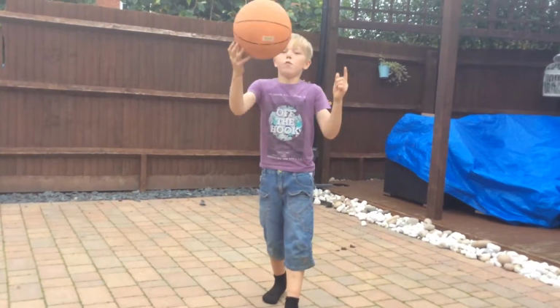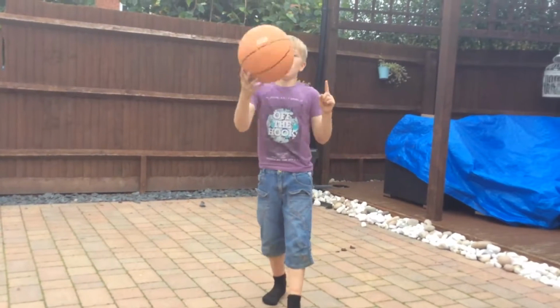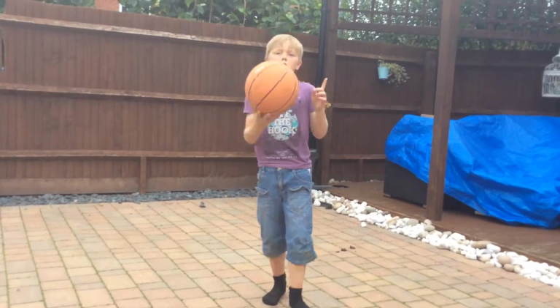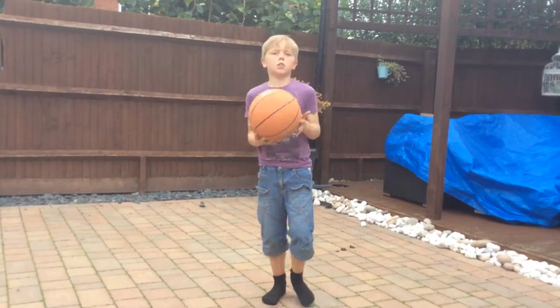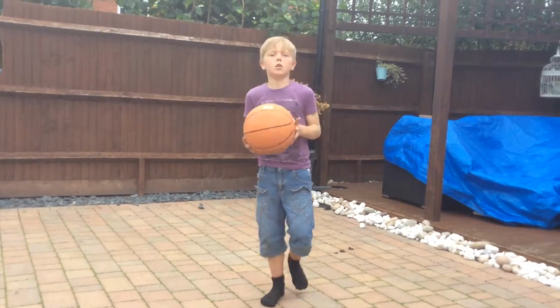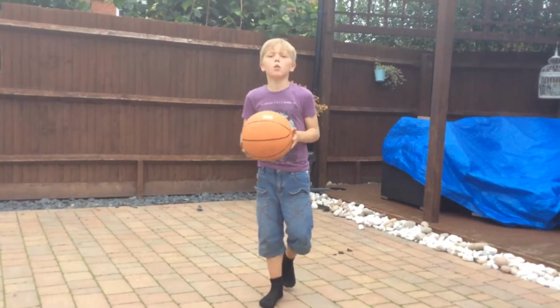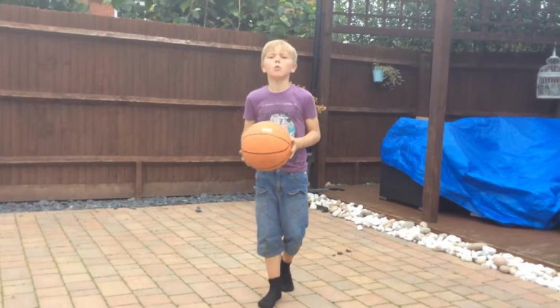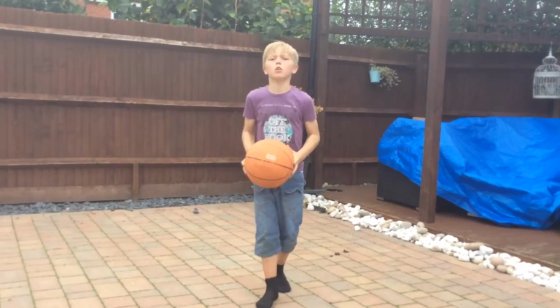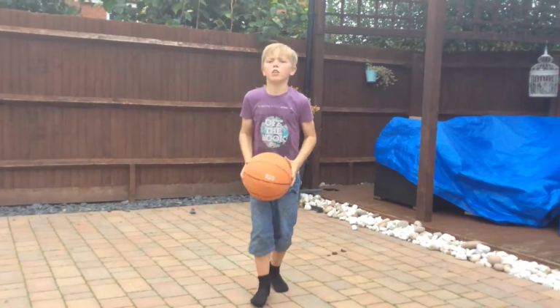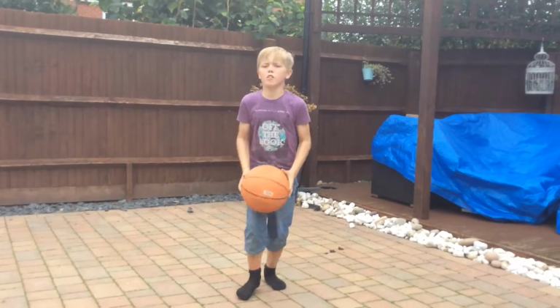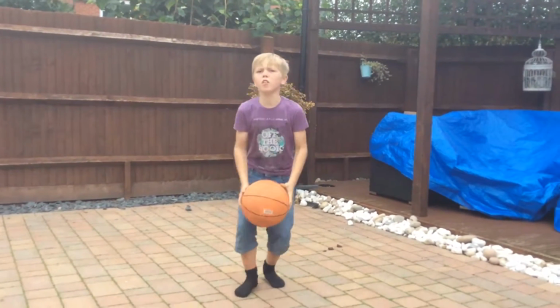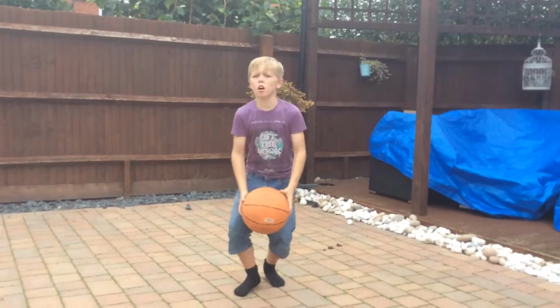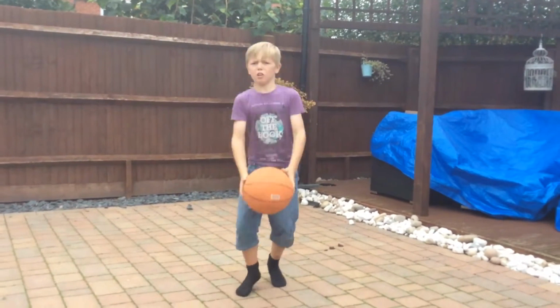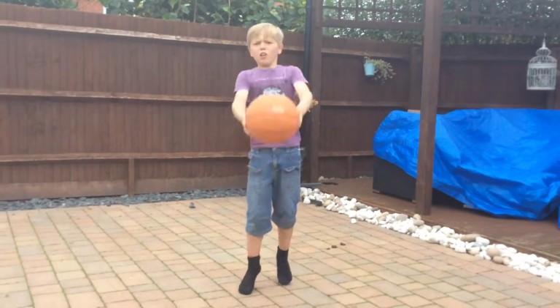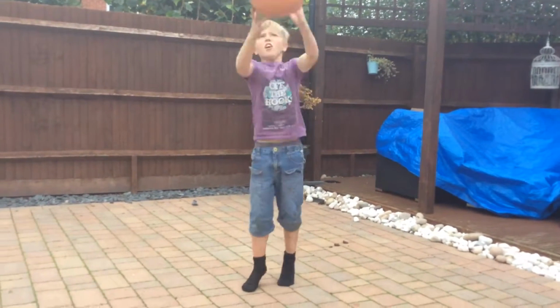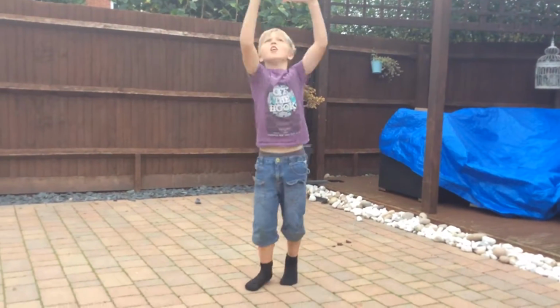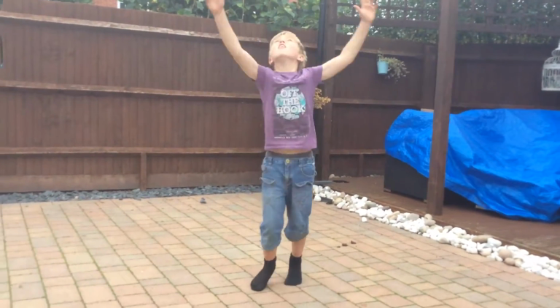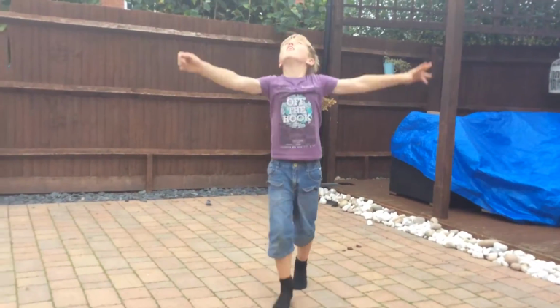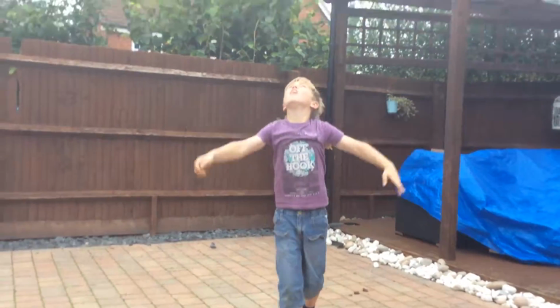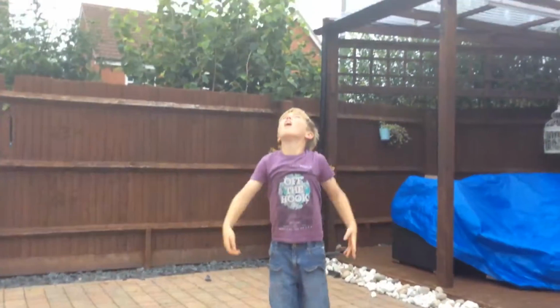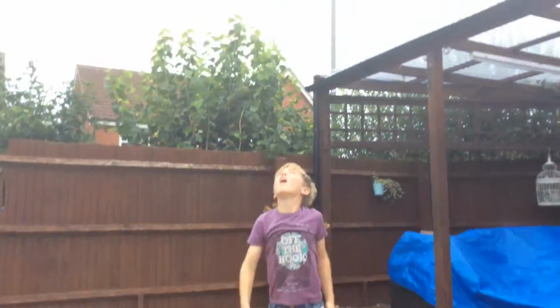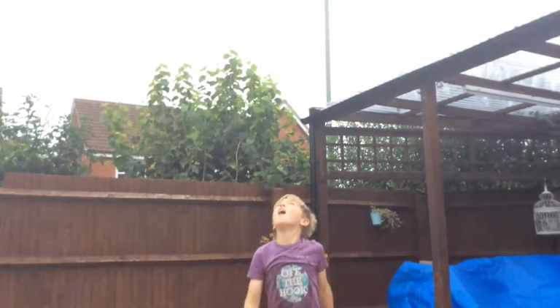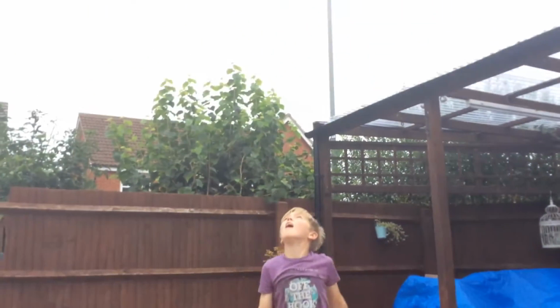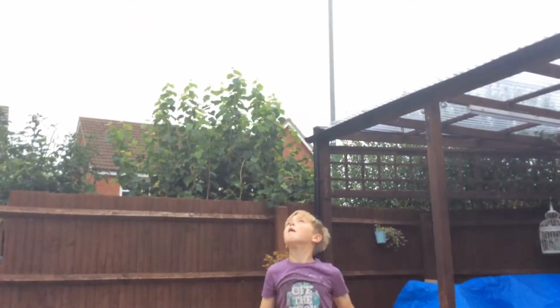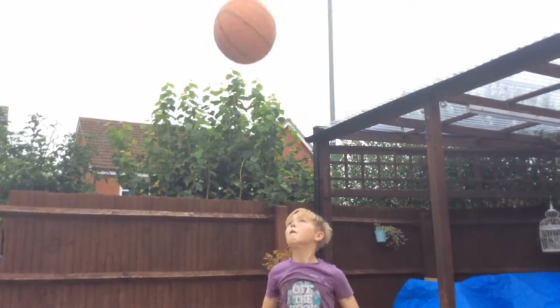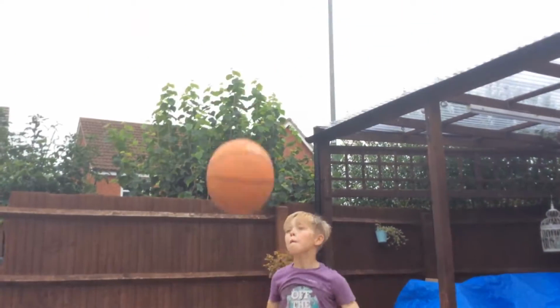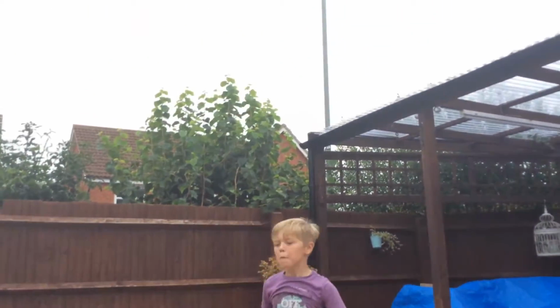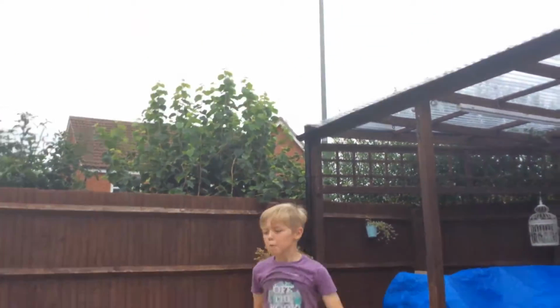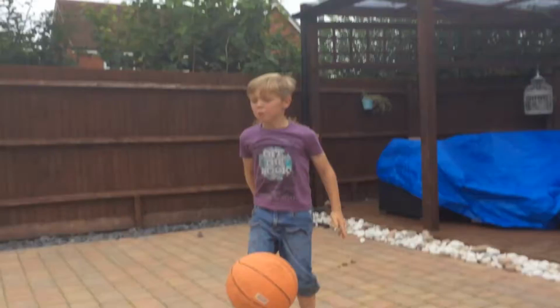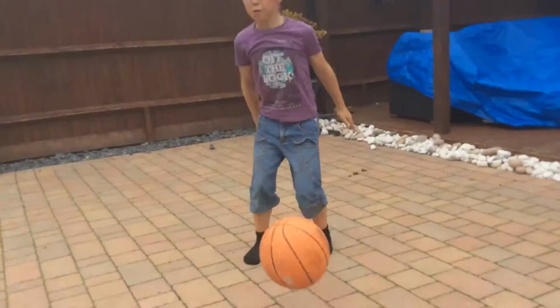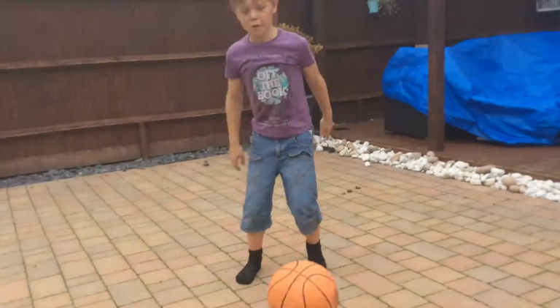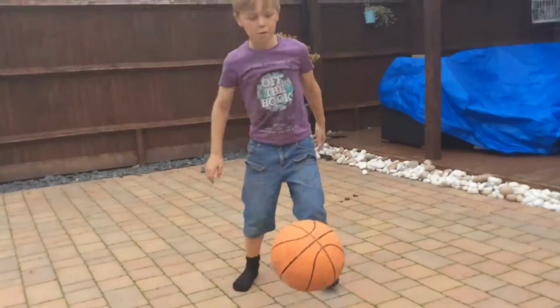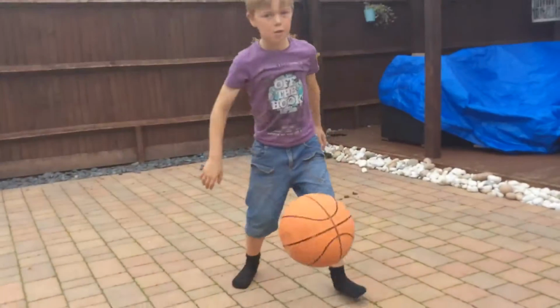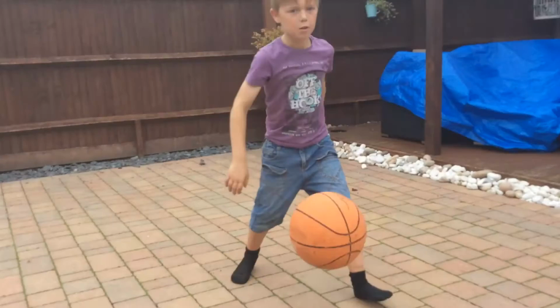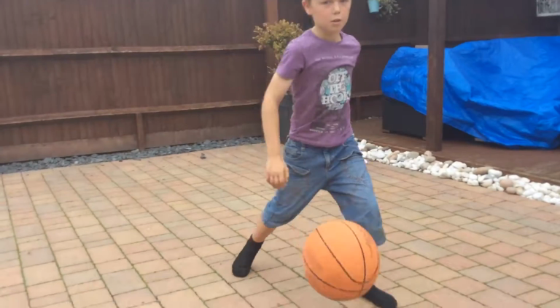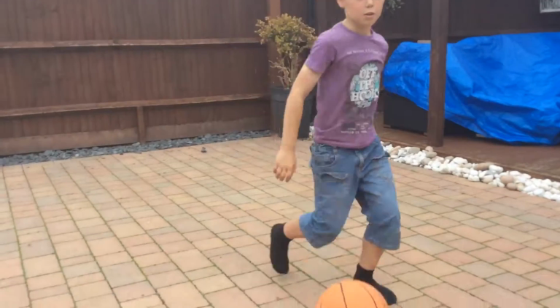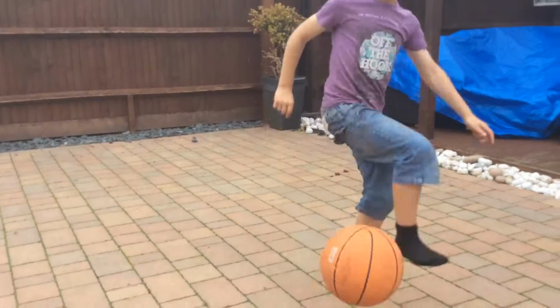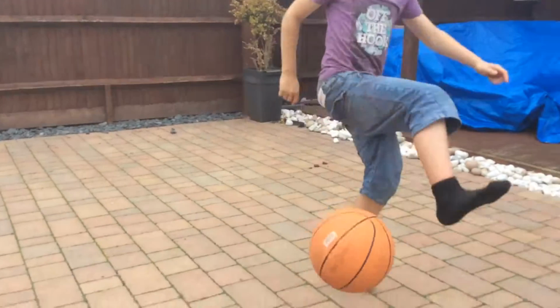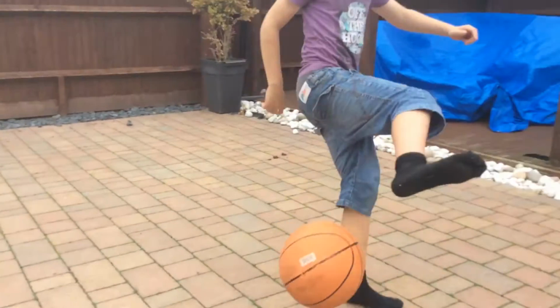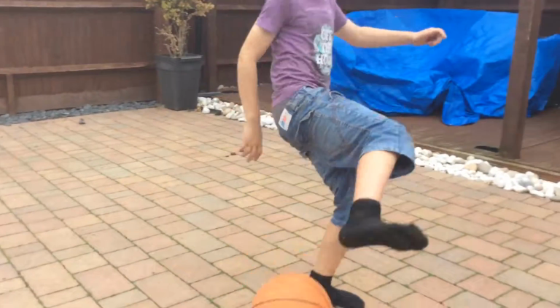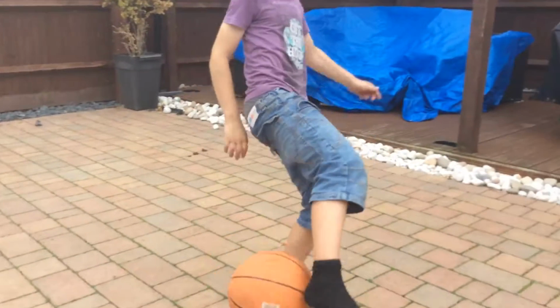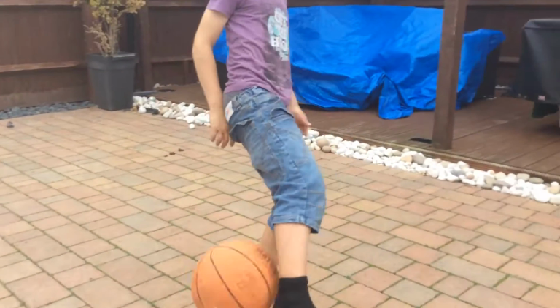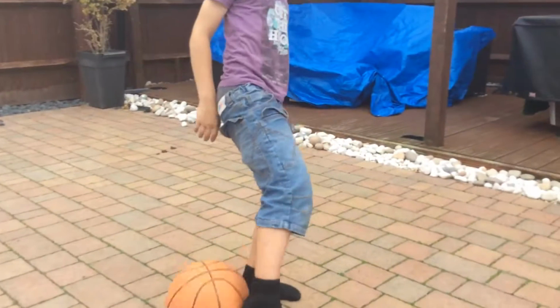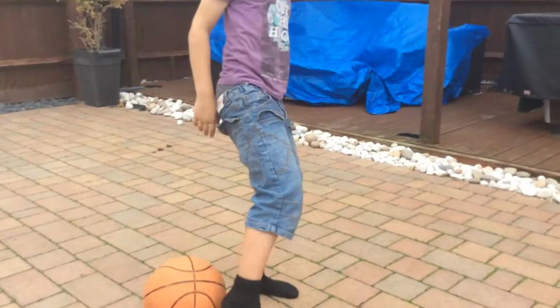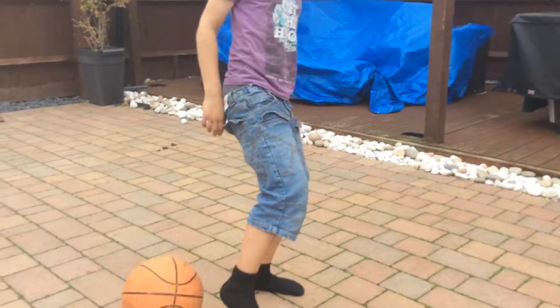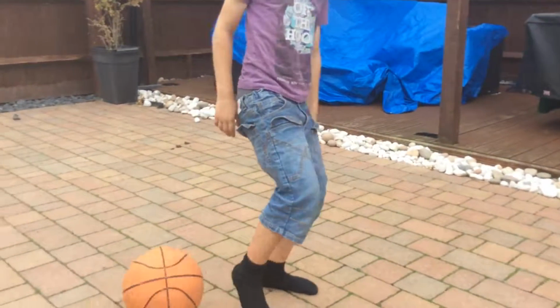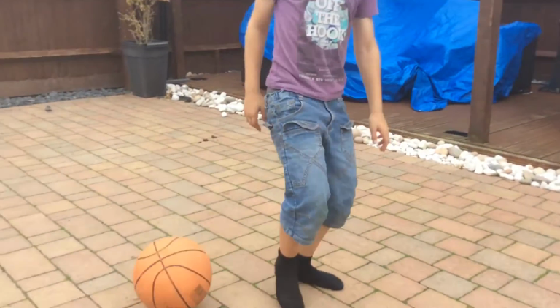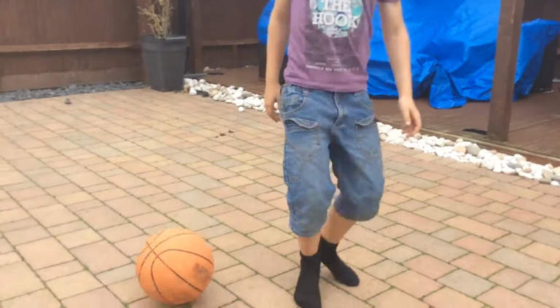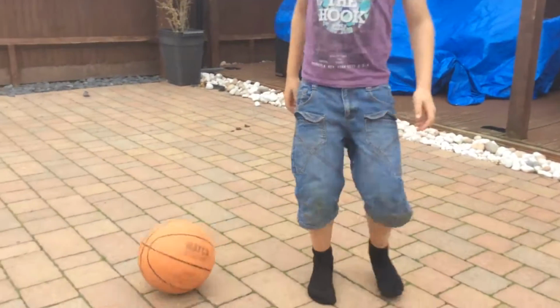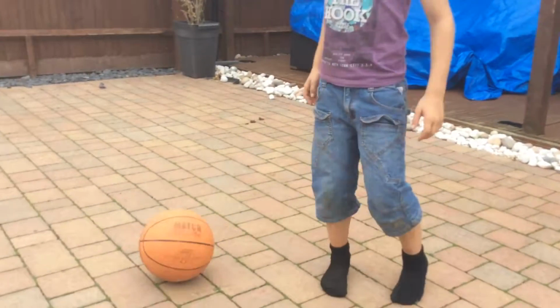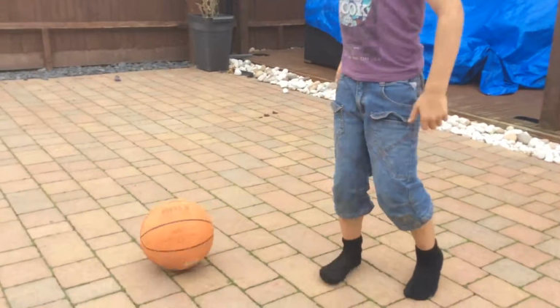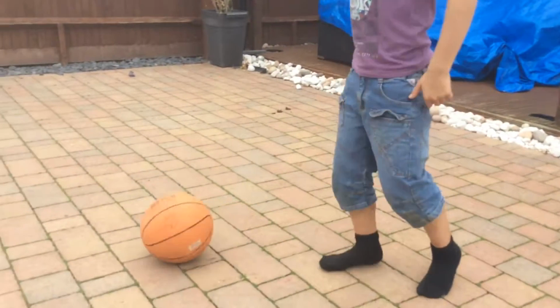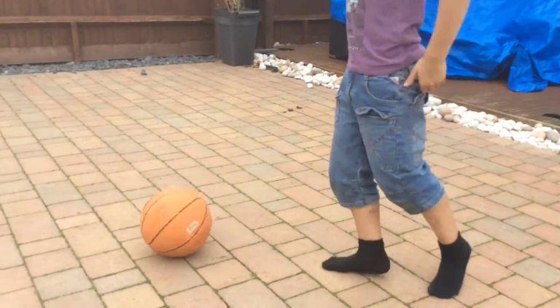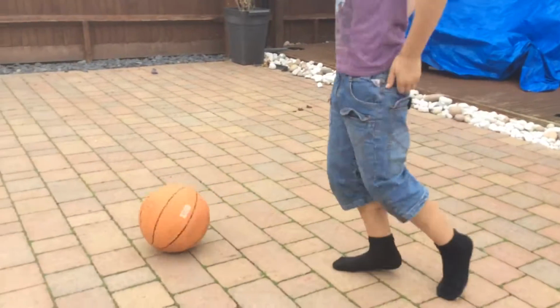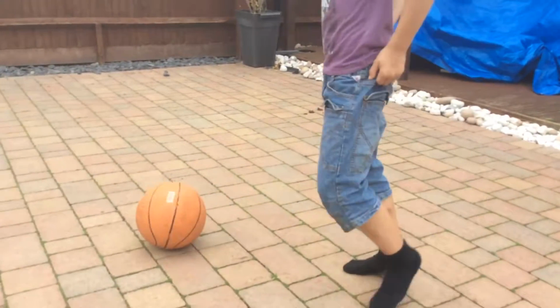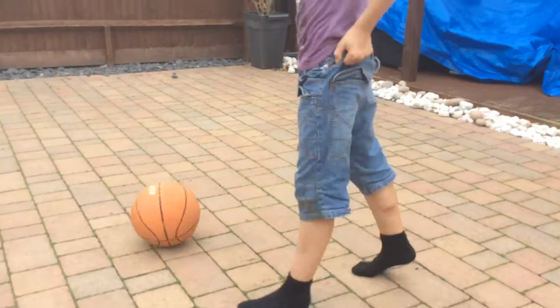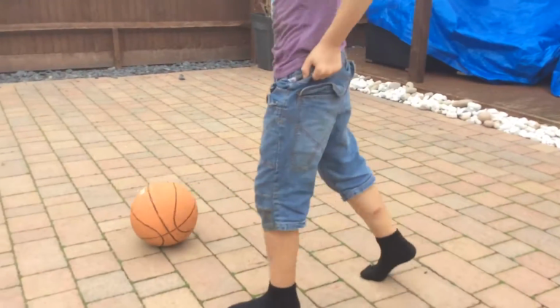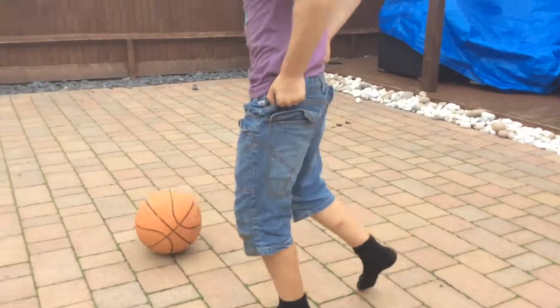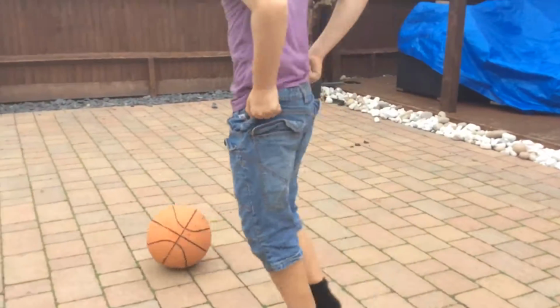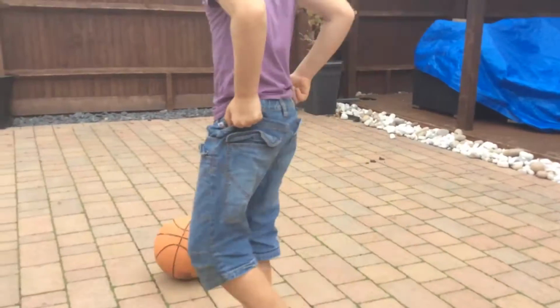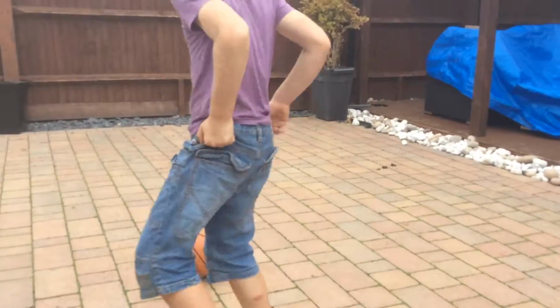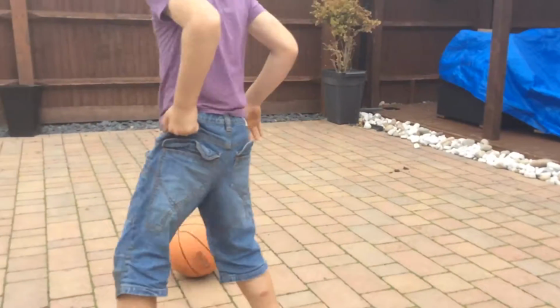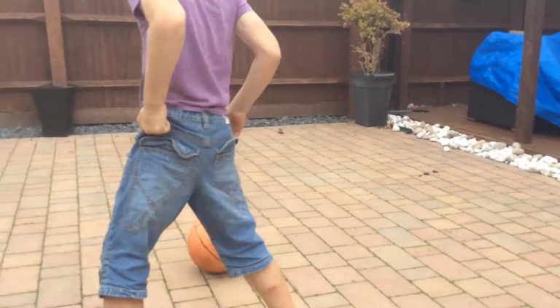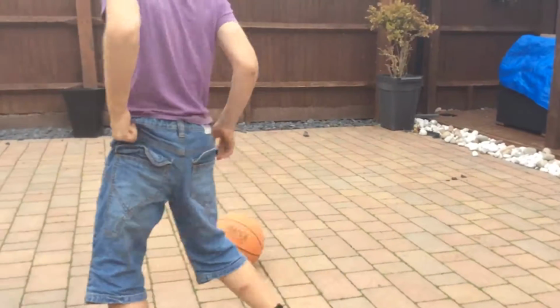First, watch this touch. Now, watch this swimmer.